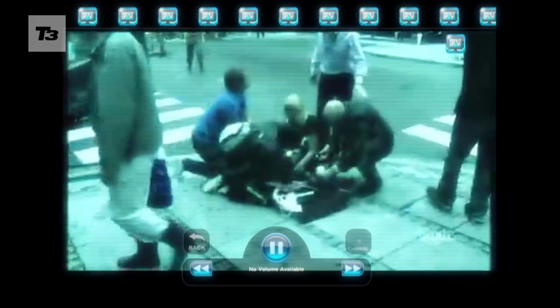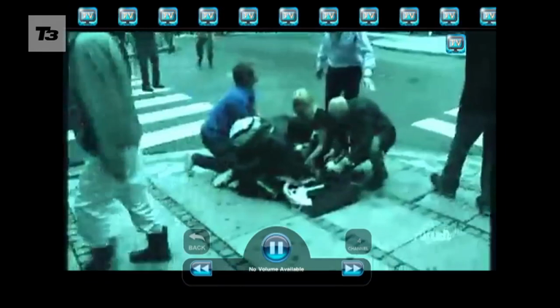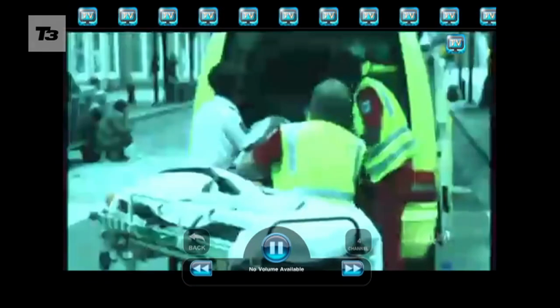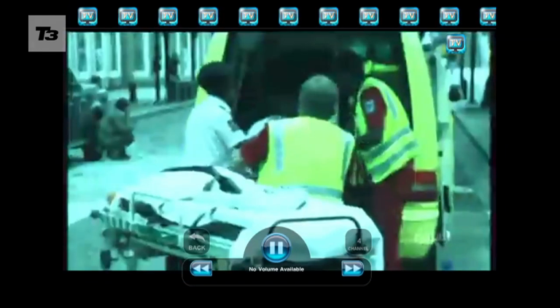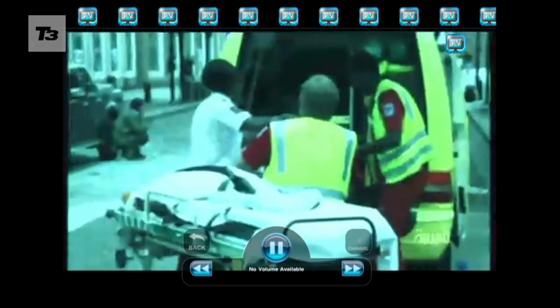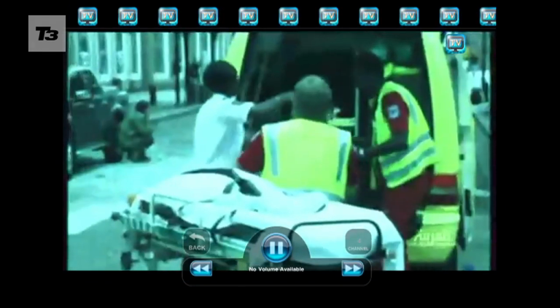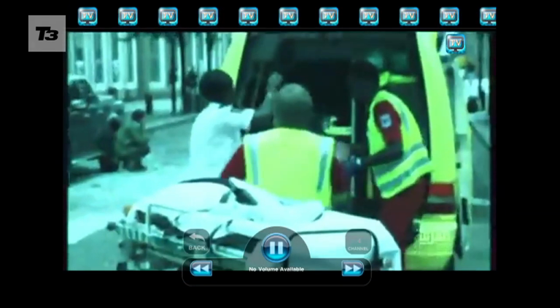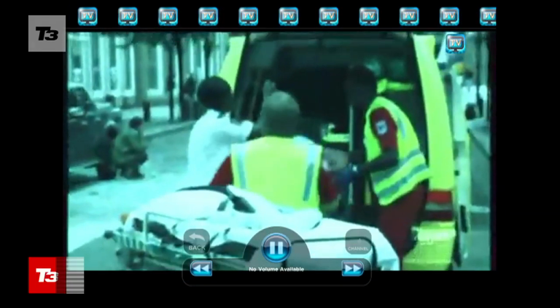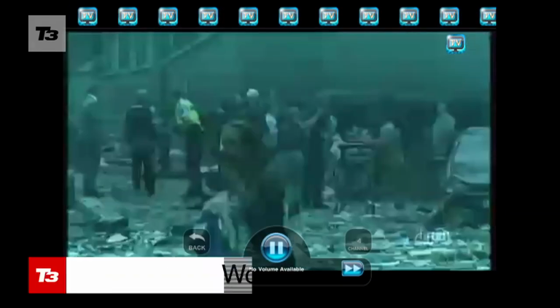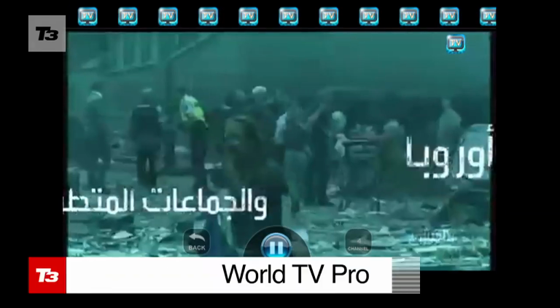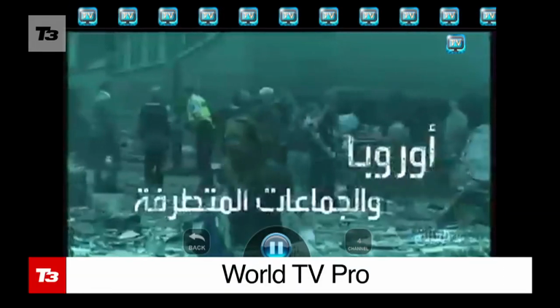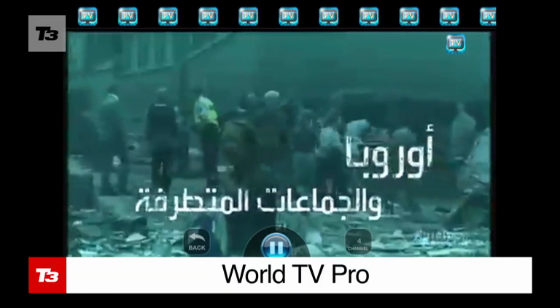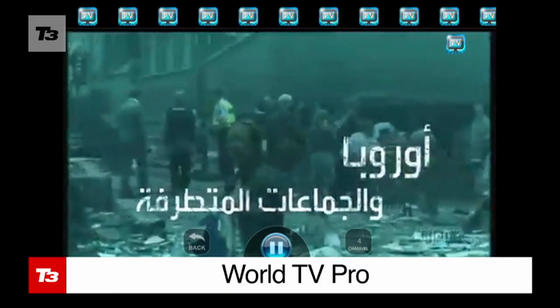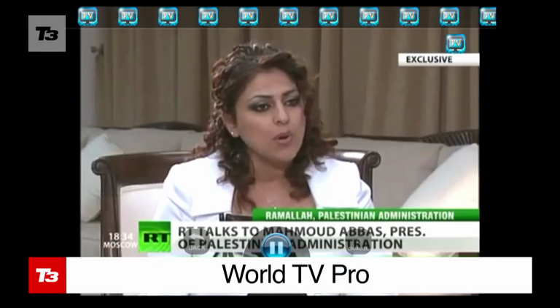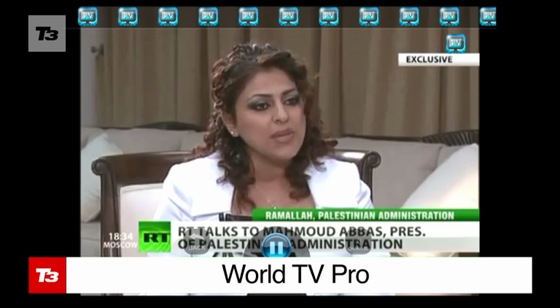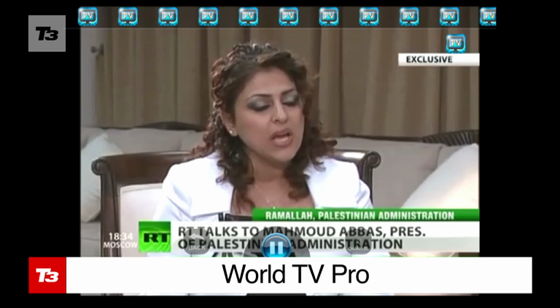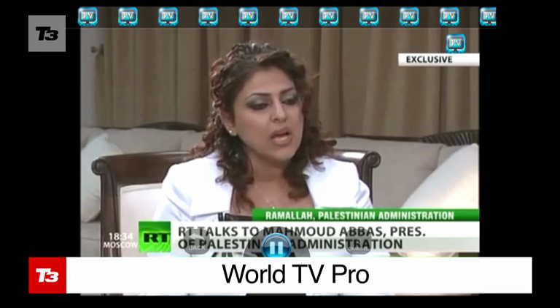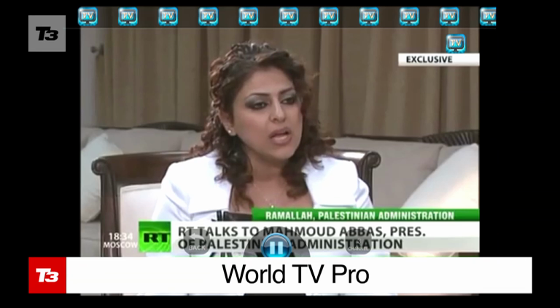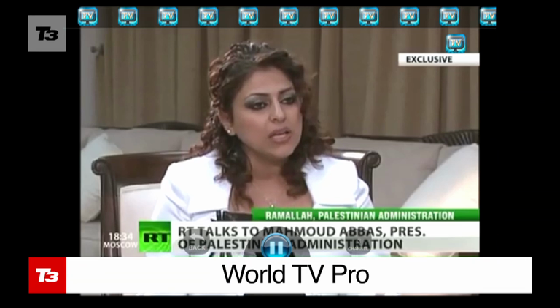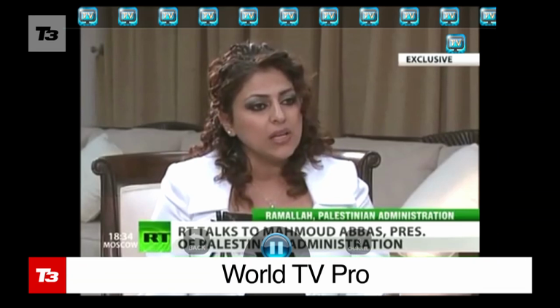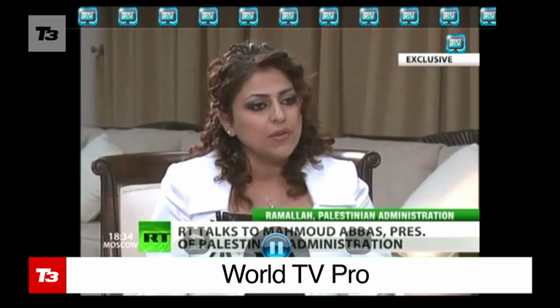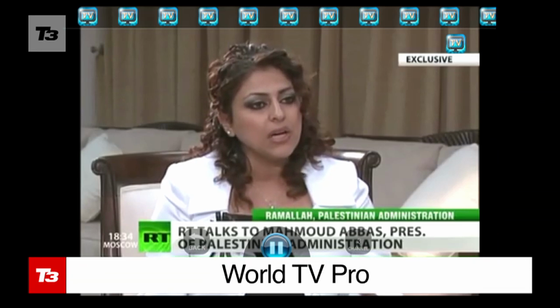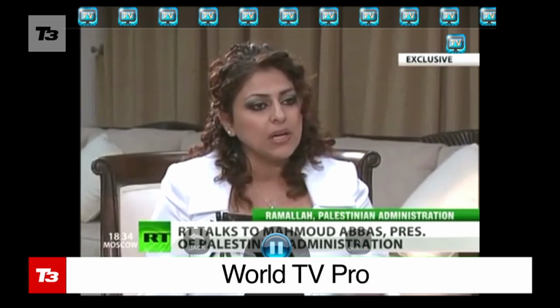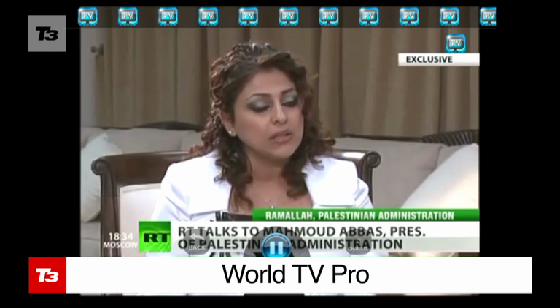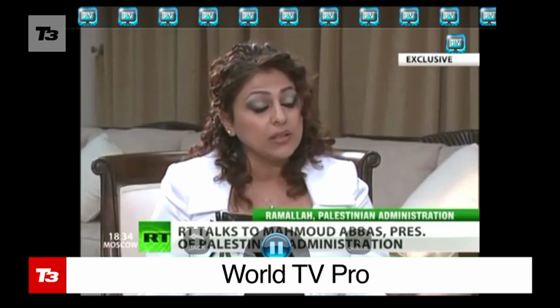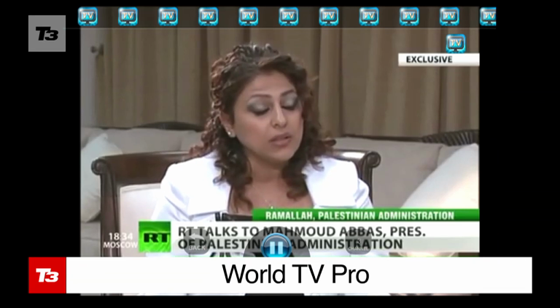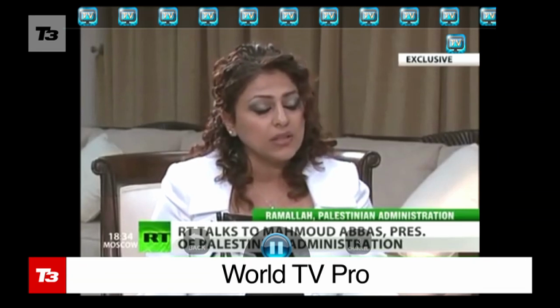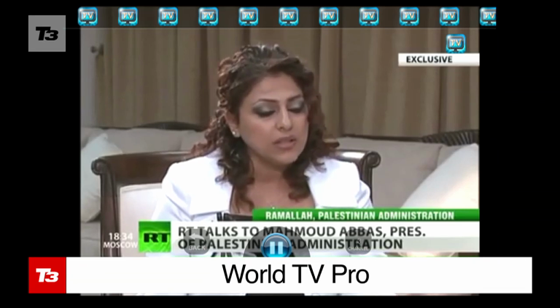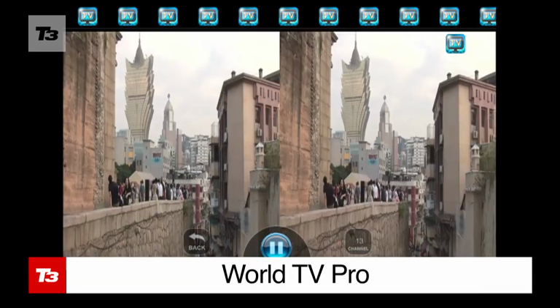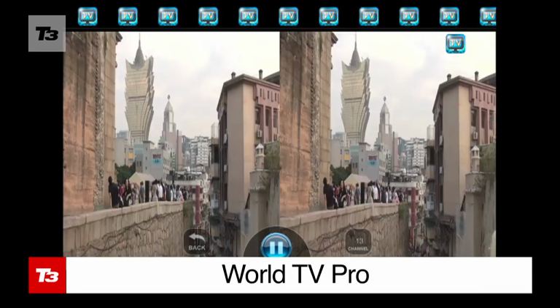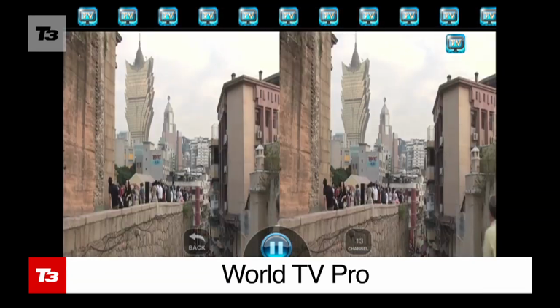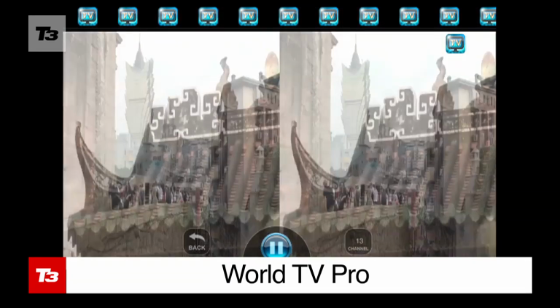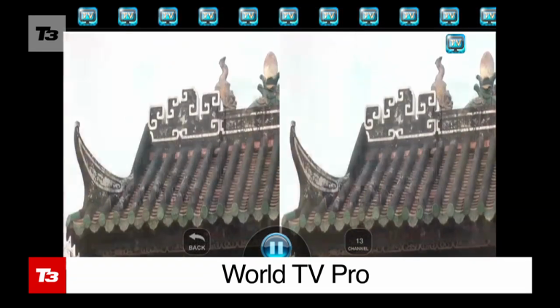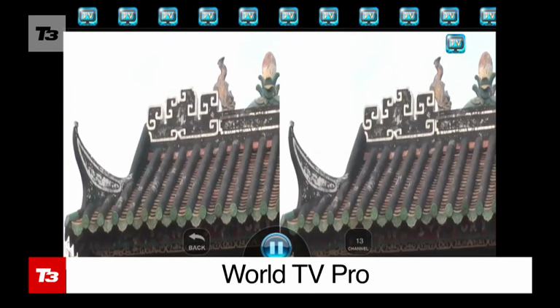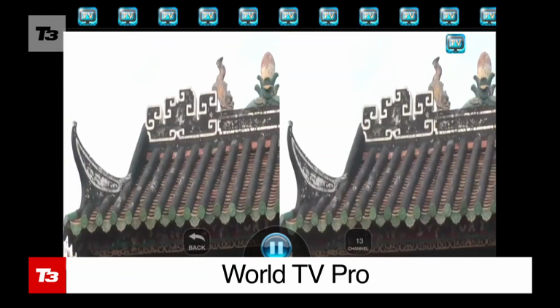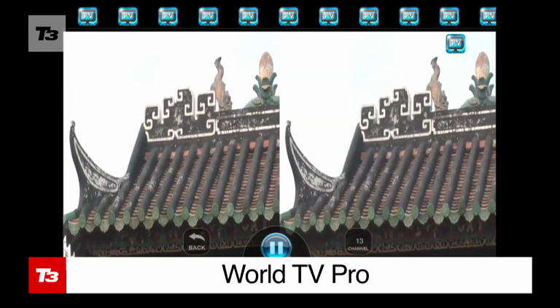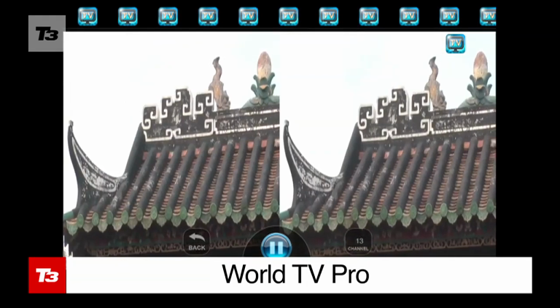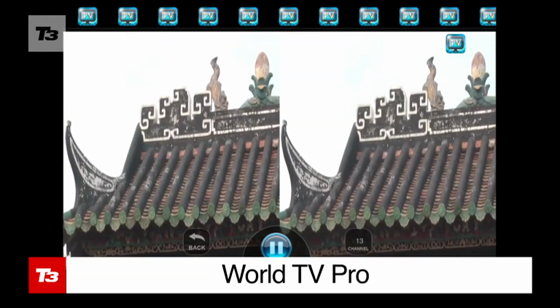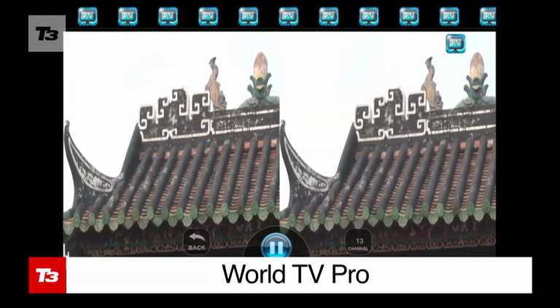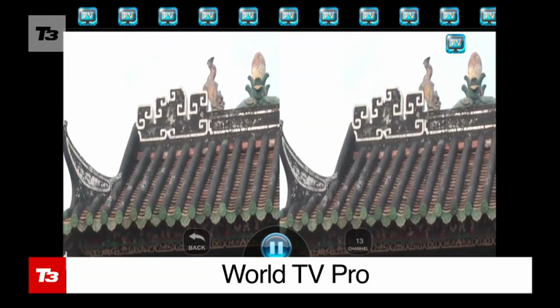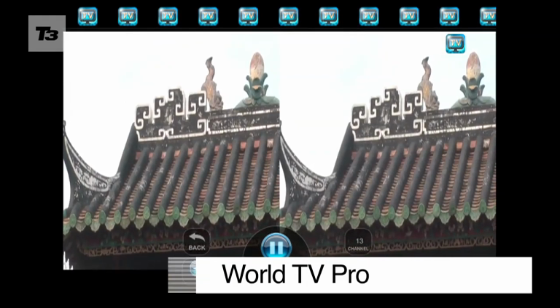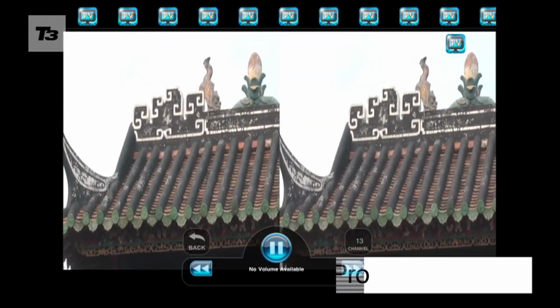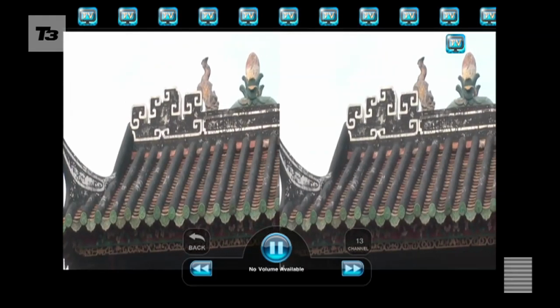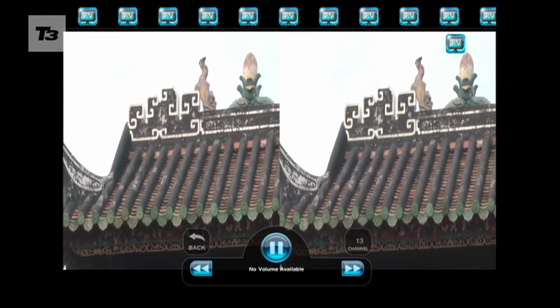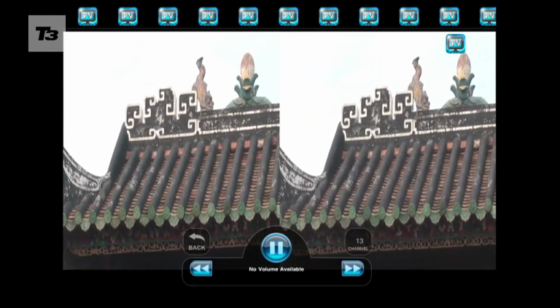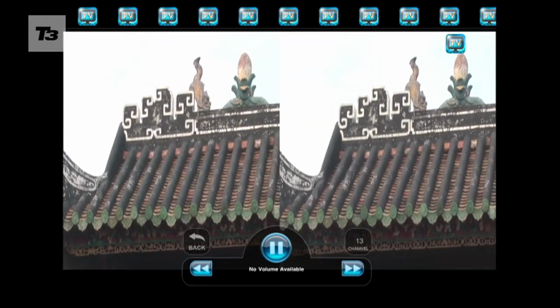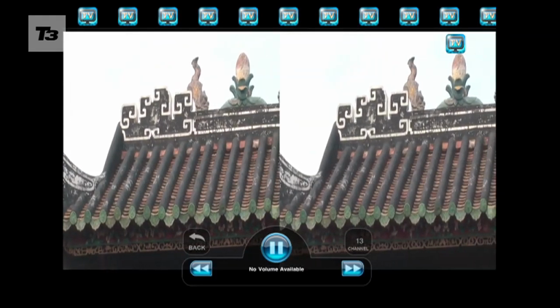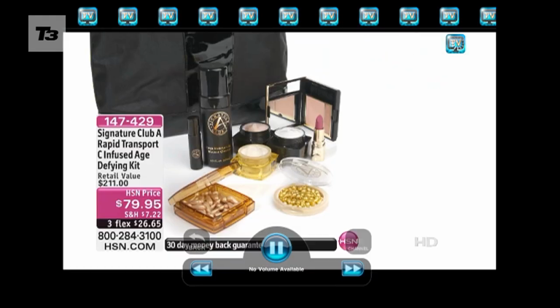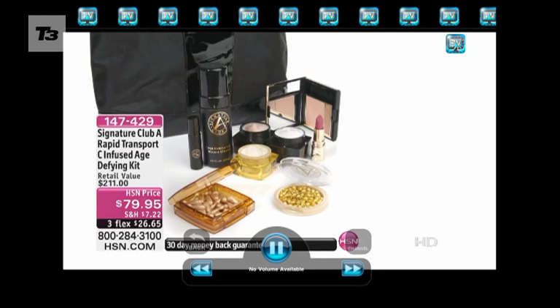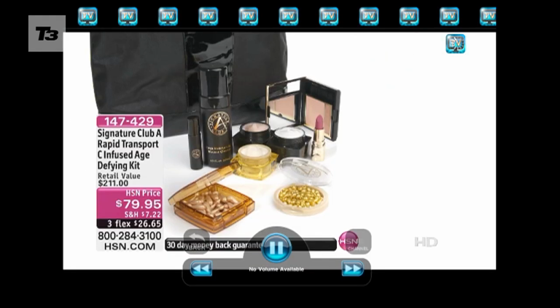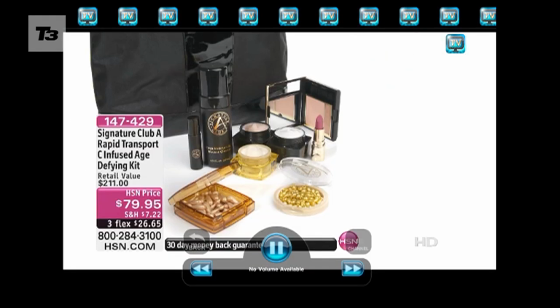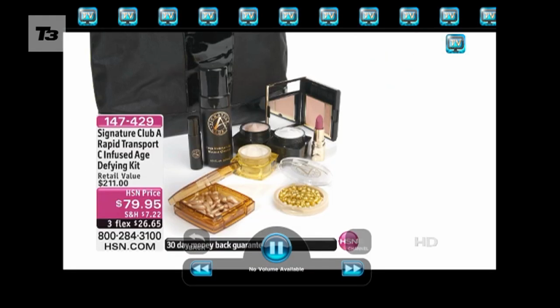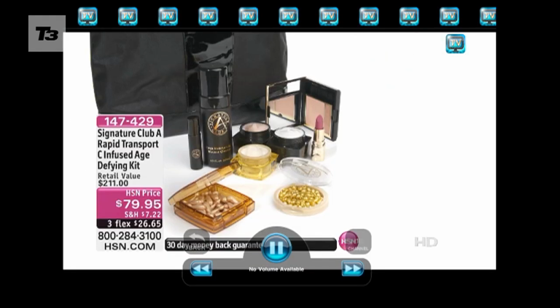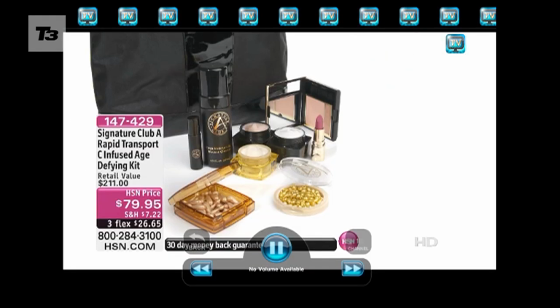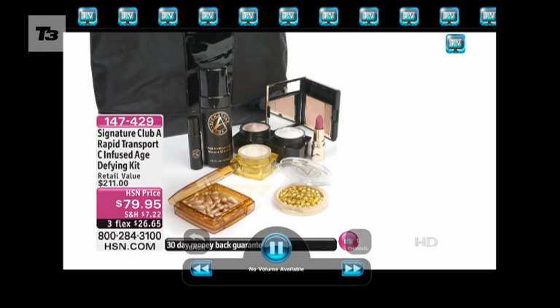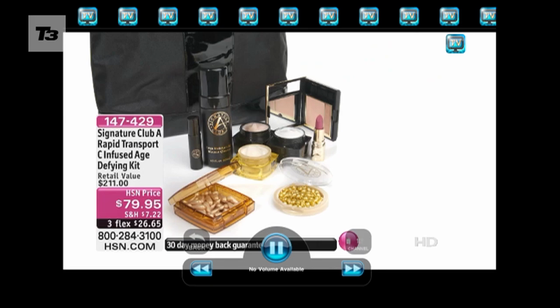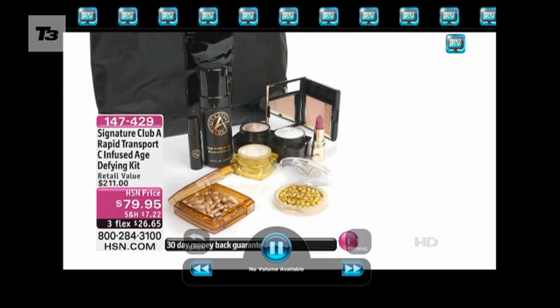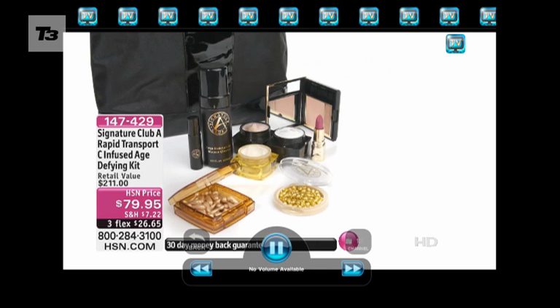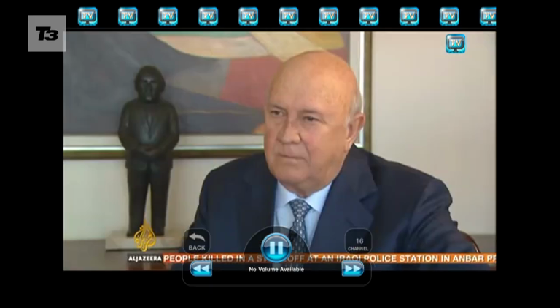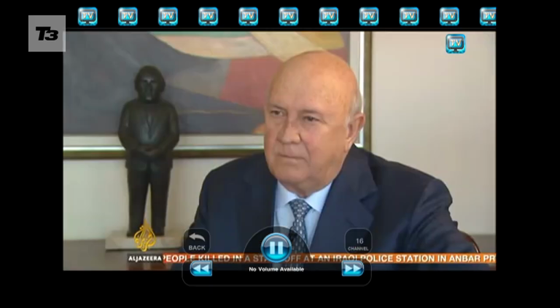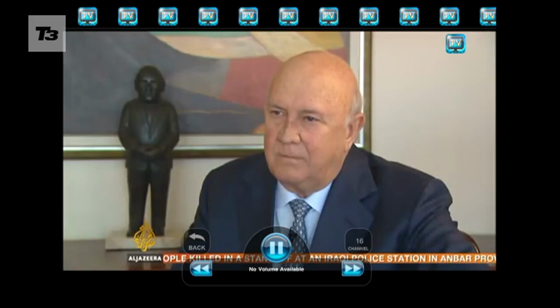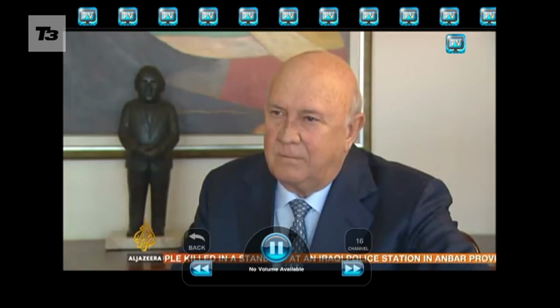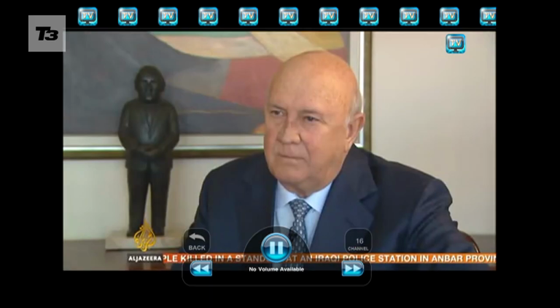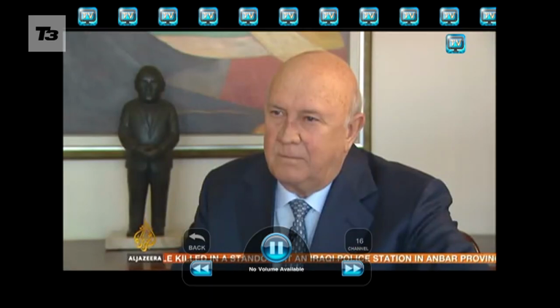Watch news channels from around the globe with World TV Pro. The picture quality isn't the best, but it lets you flick through all the national news channels for free.